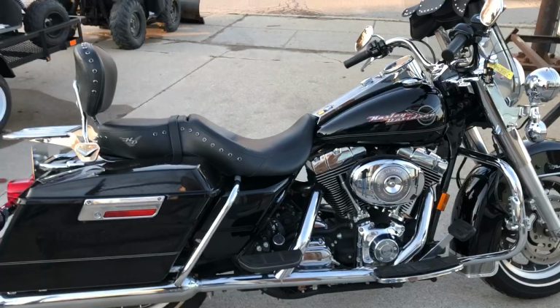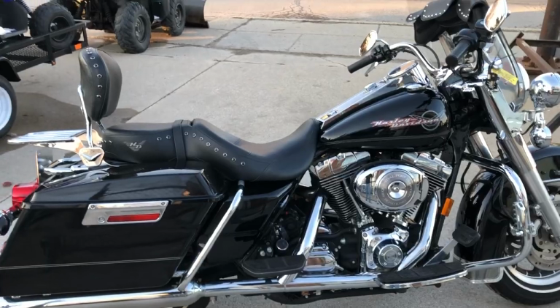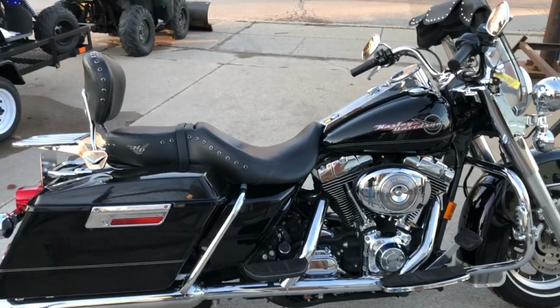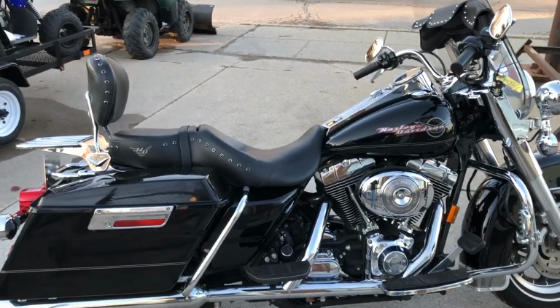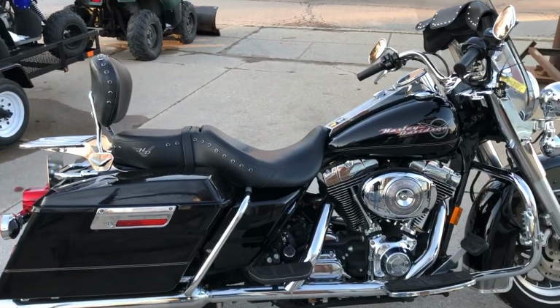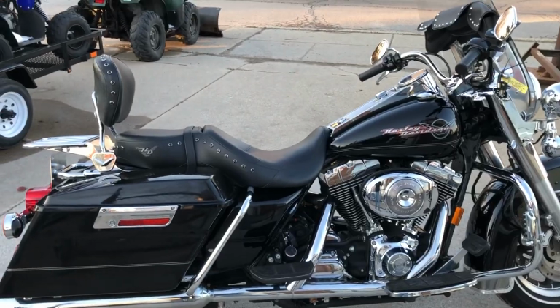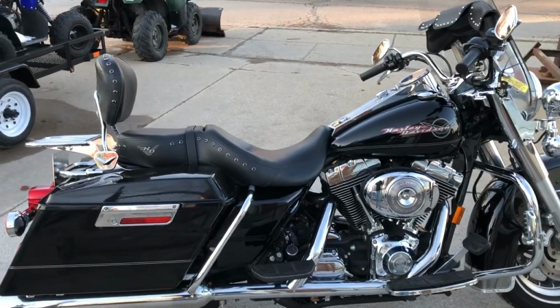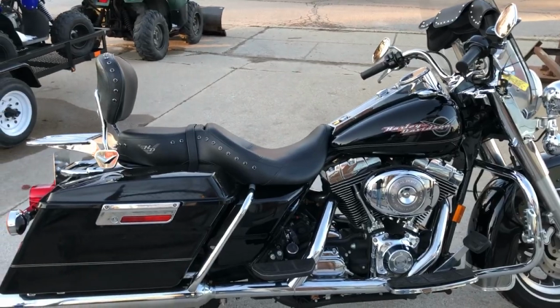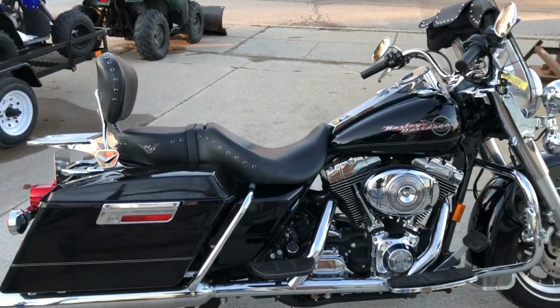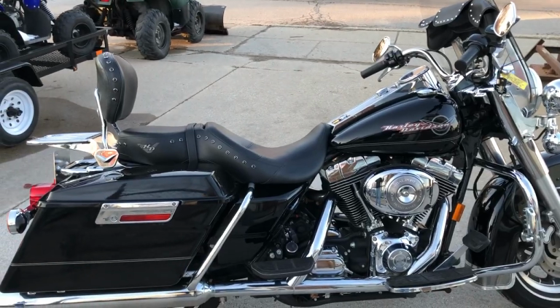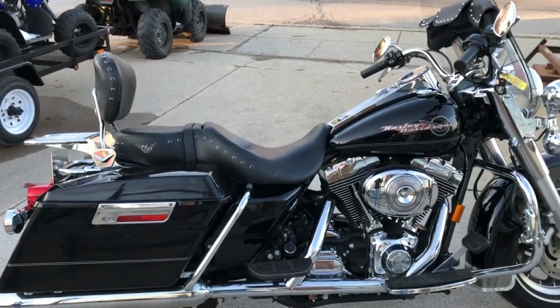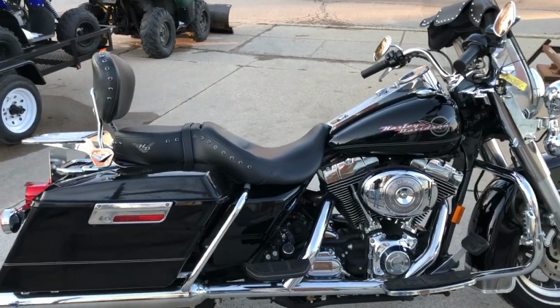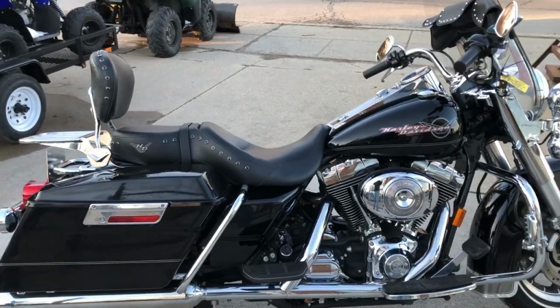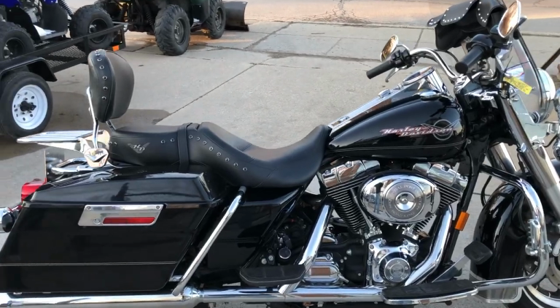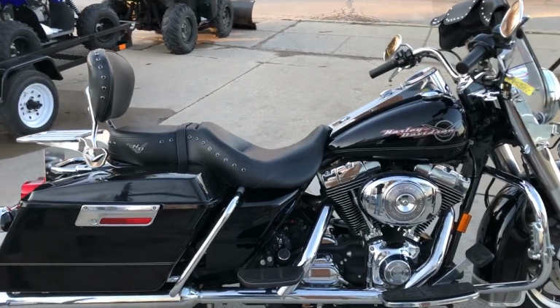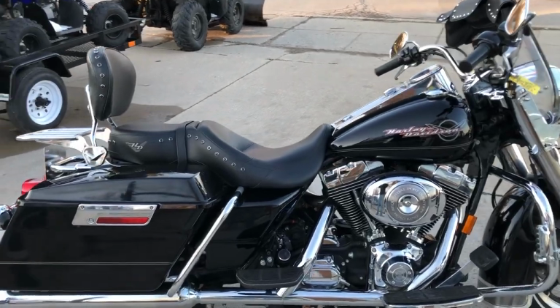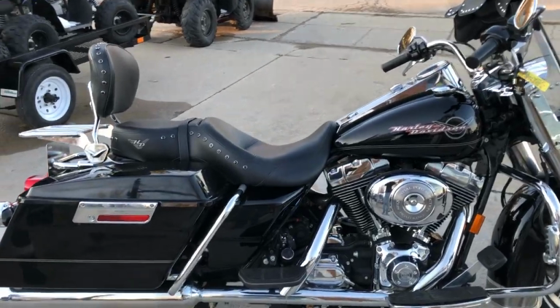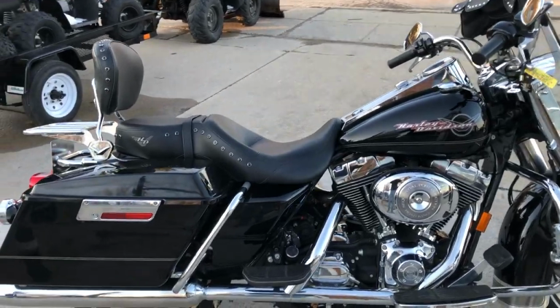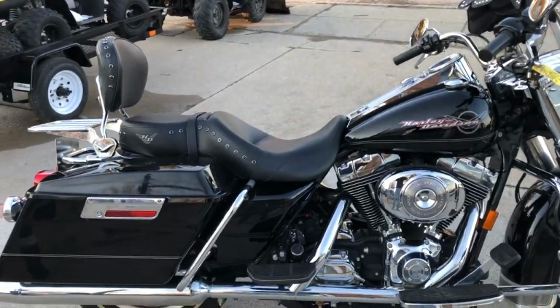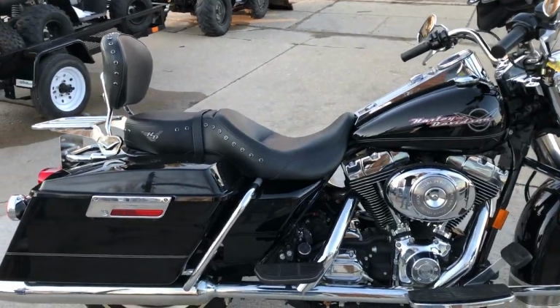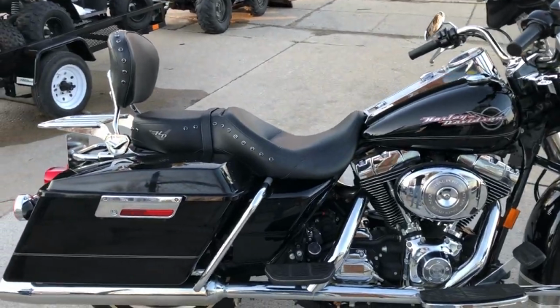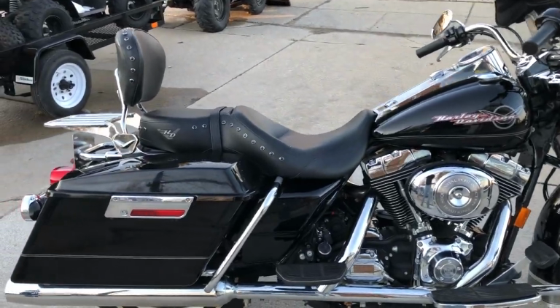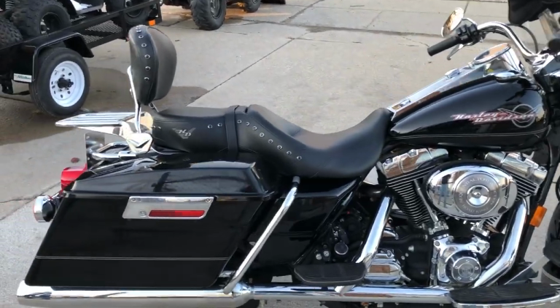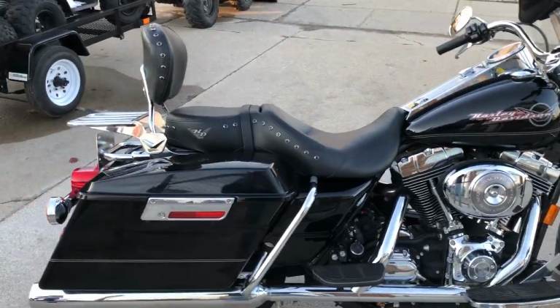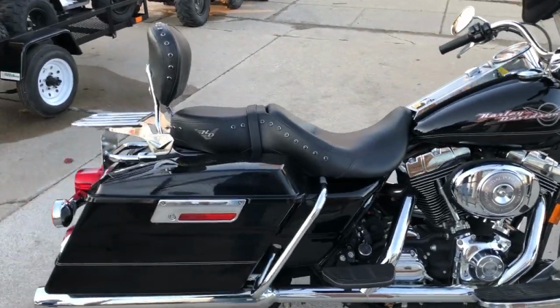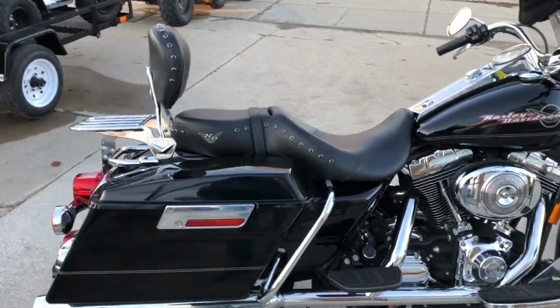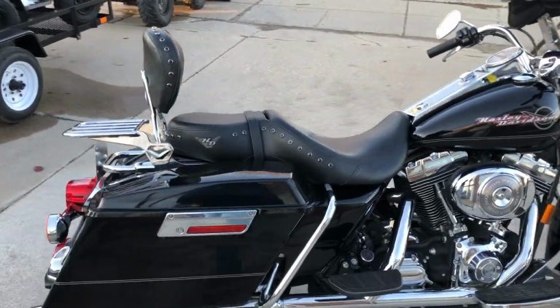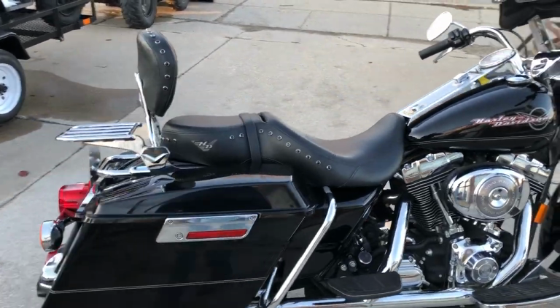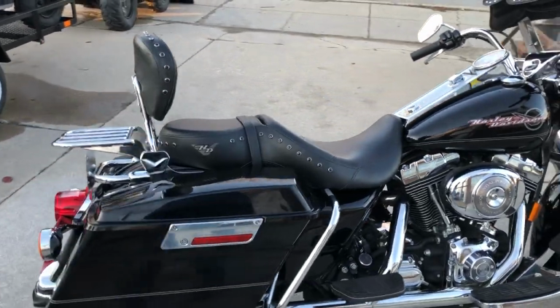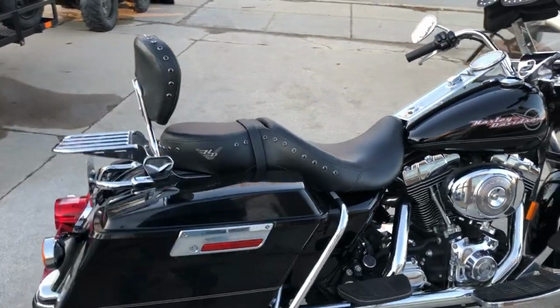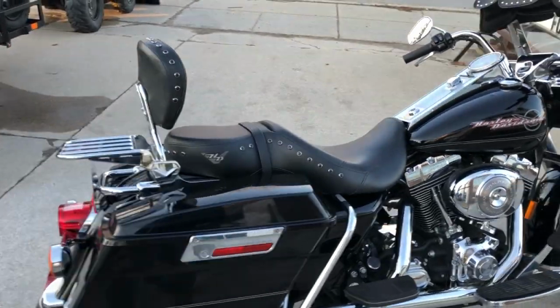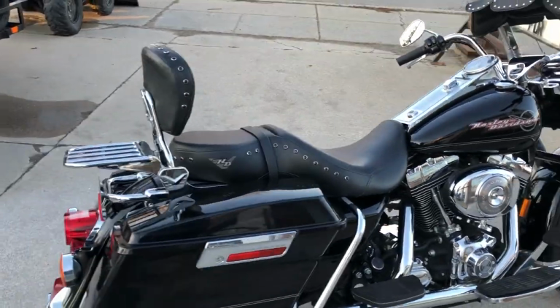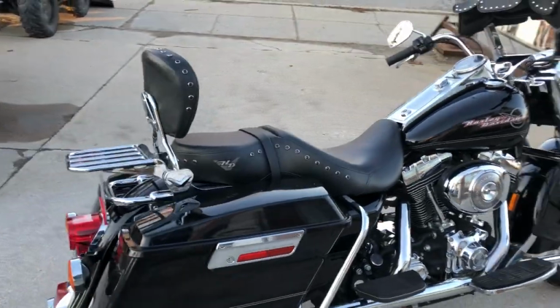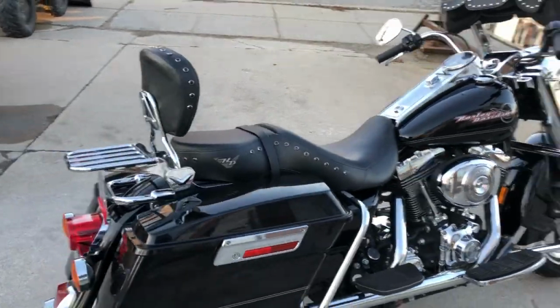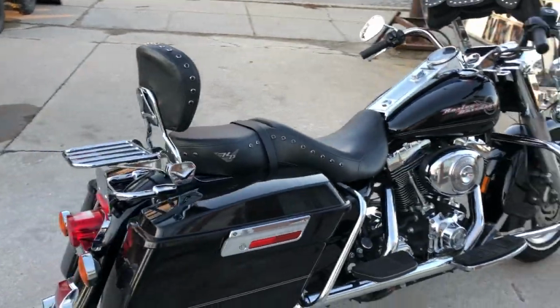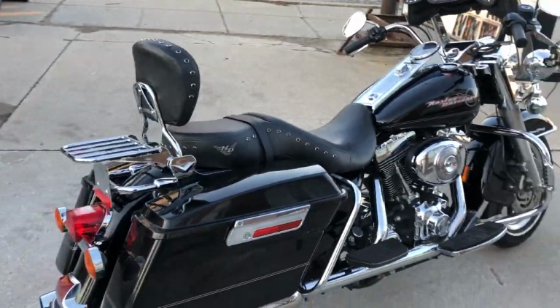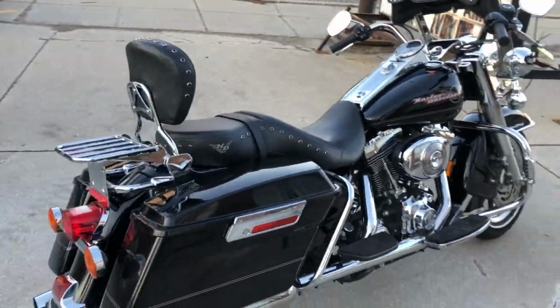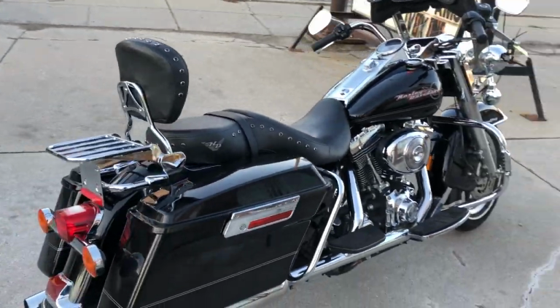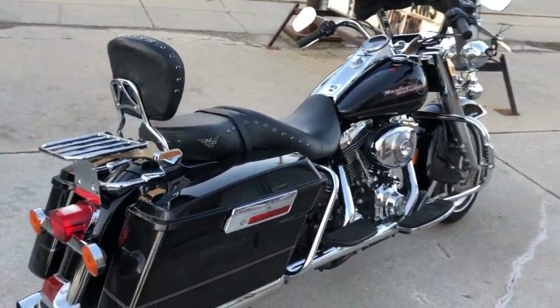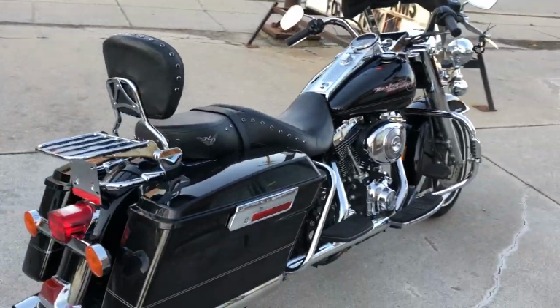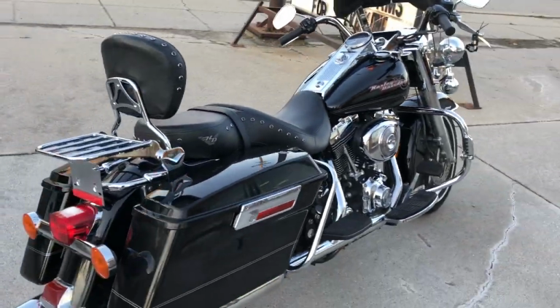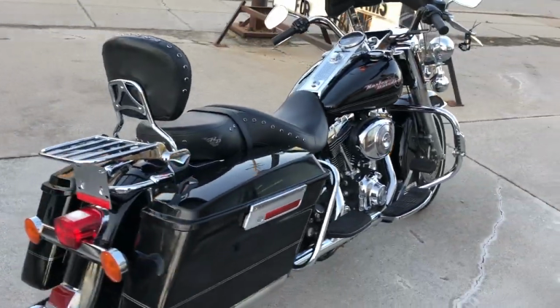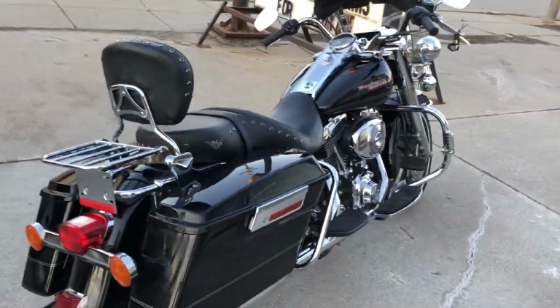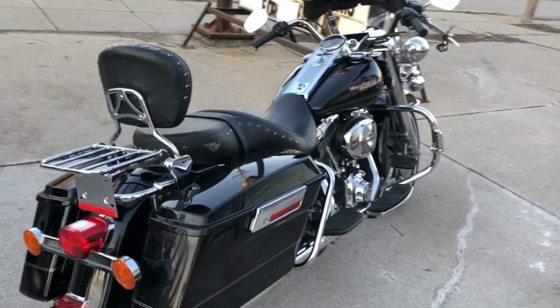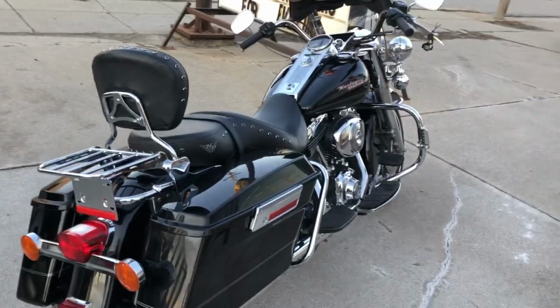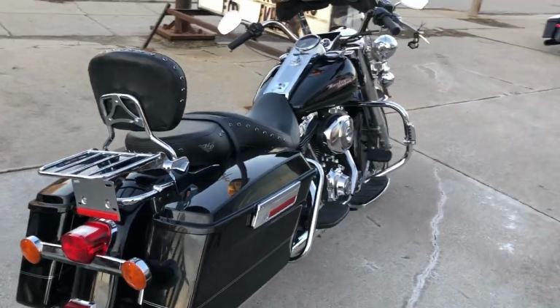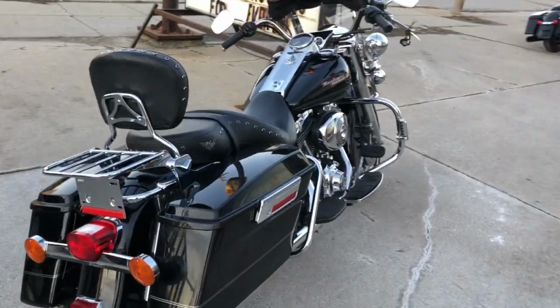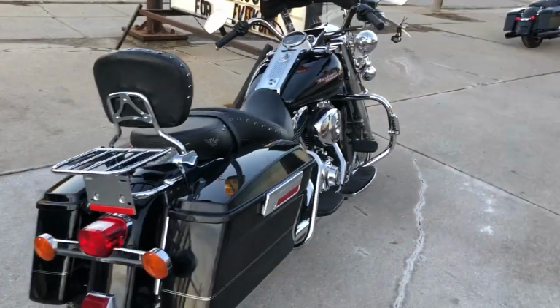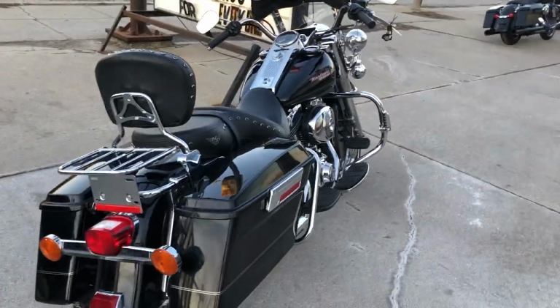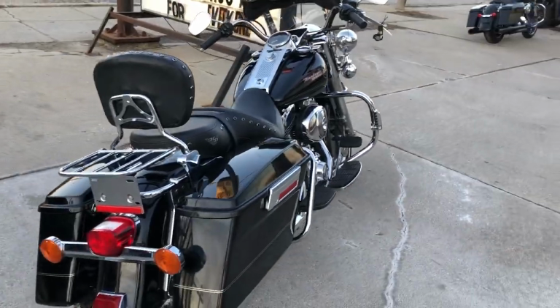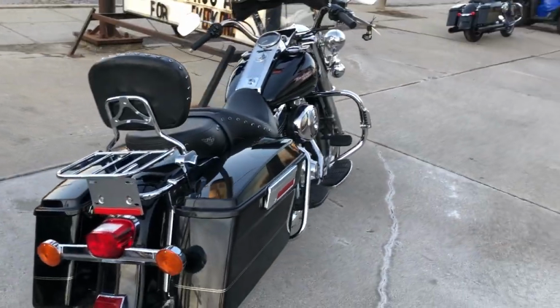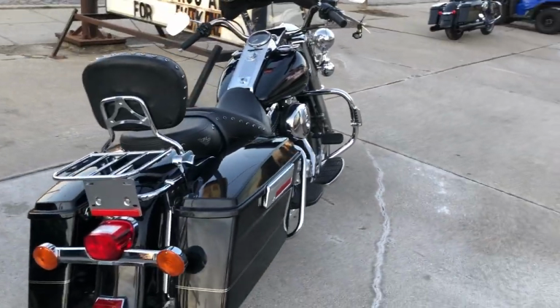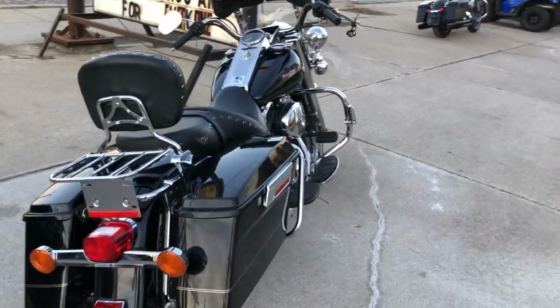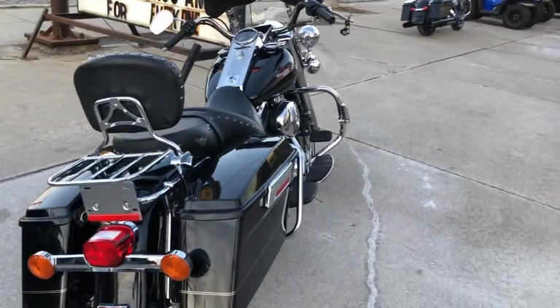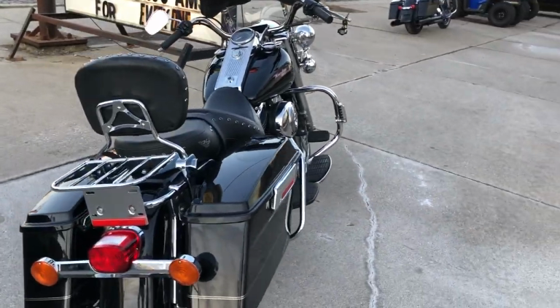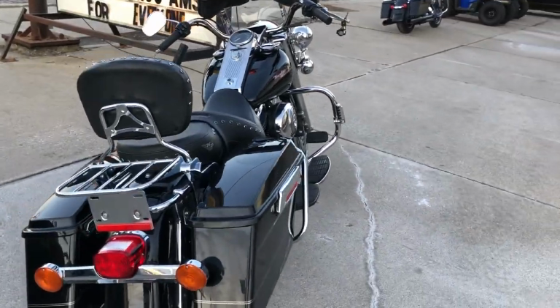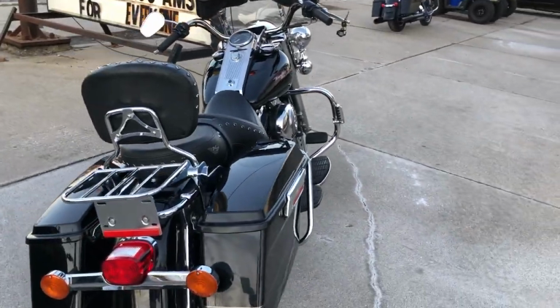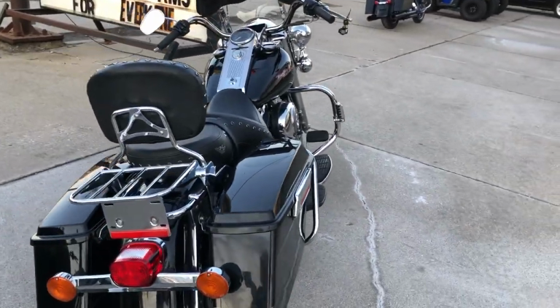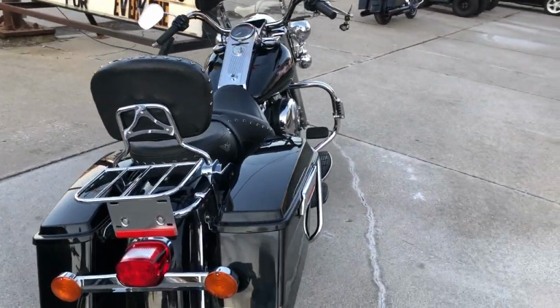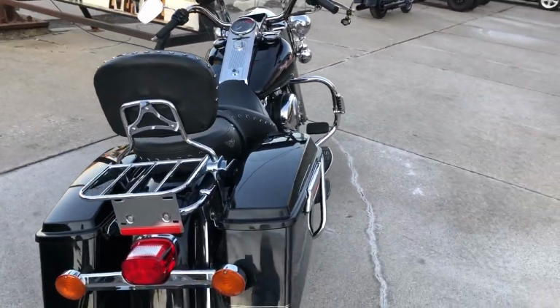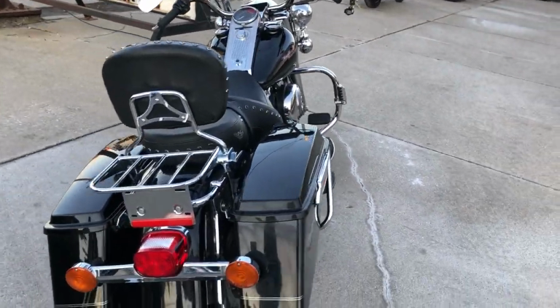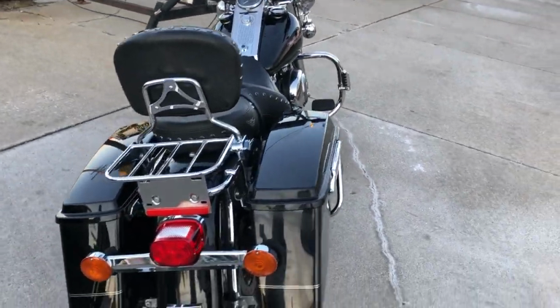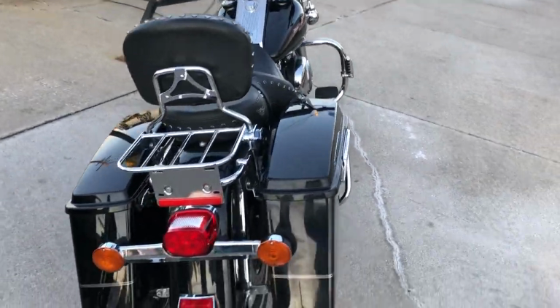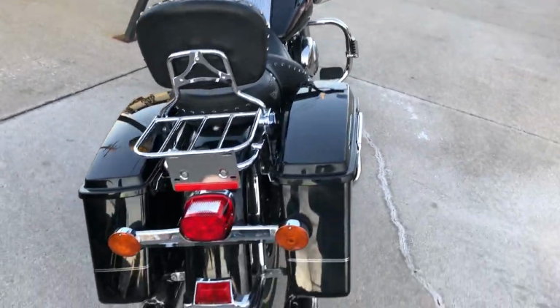Hey guys, it's RipplePowerSports.com here. This is a used Harley Road King we have for sale and it's loaded with all the extras.